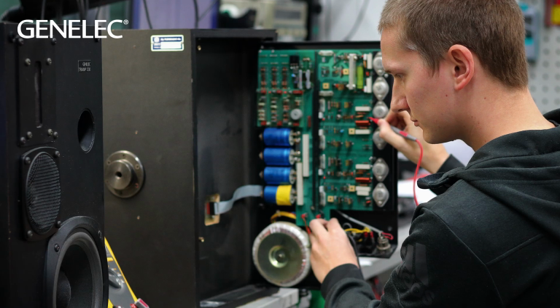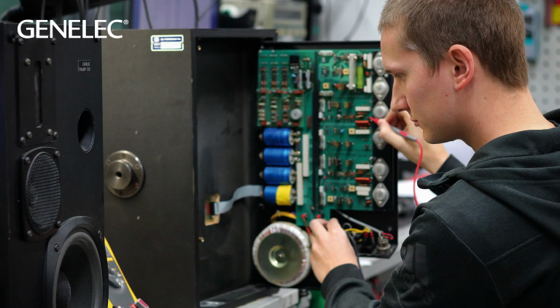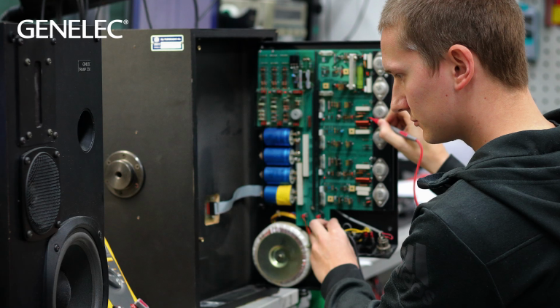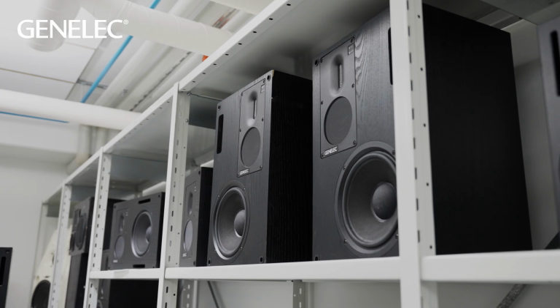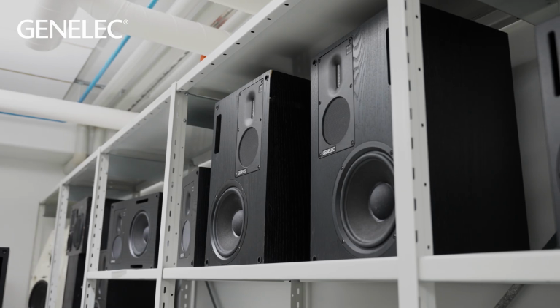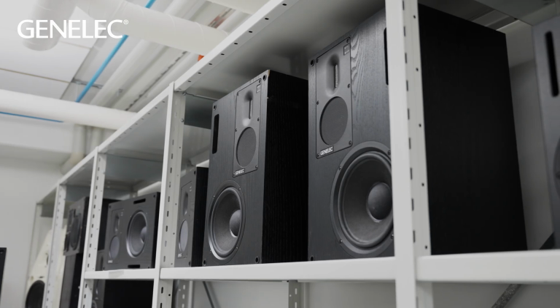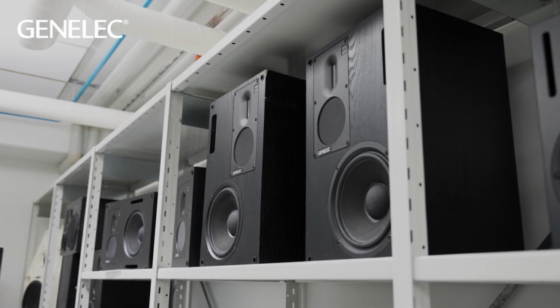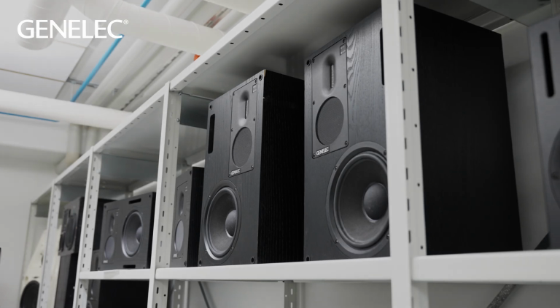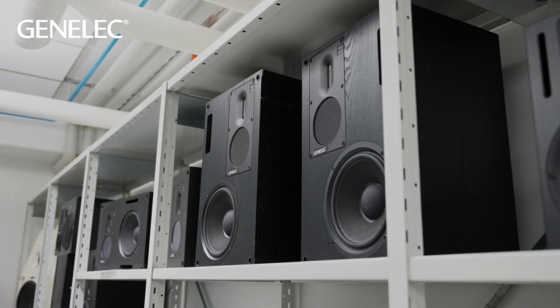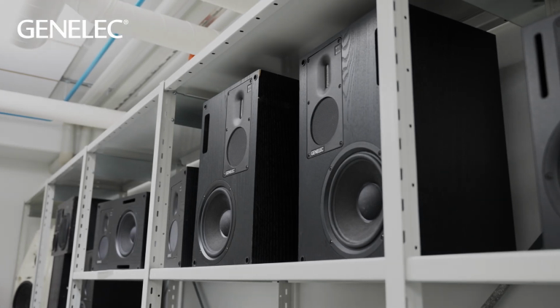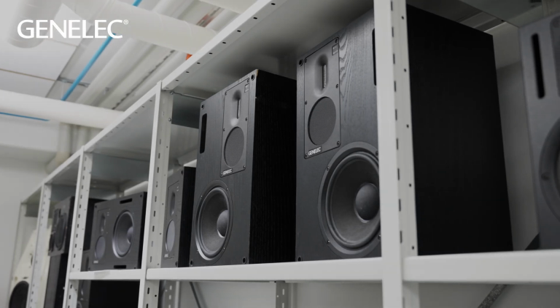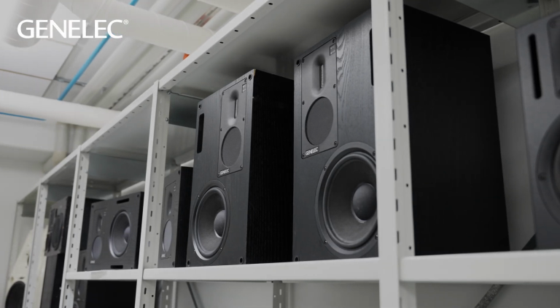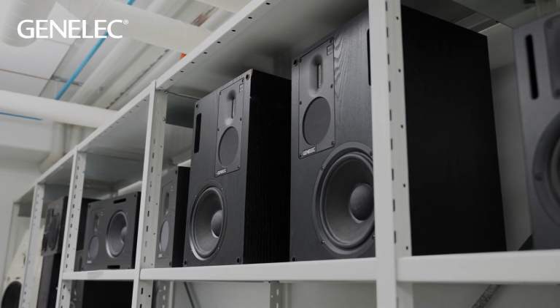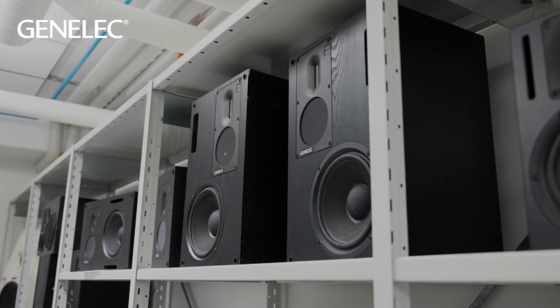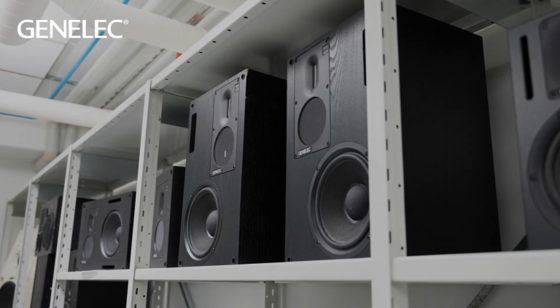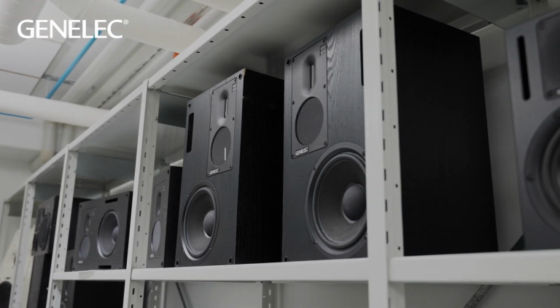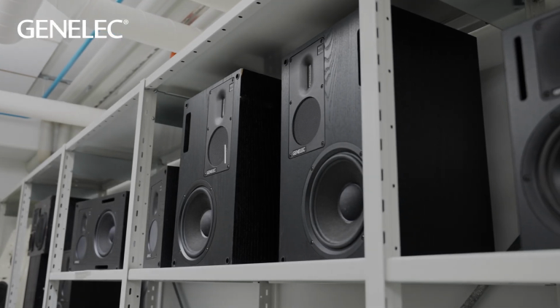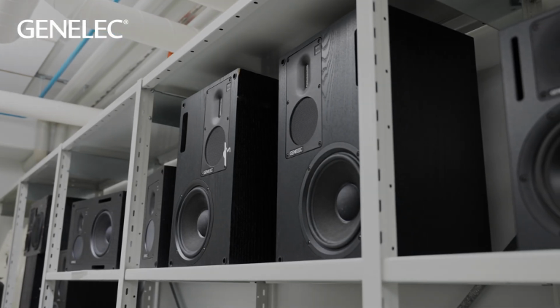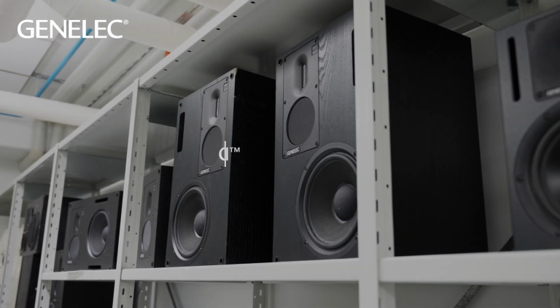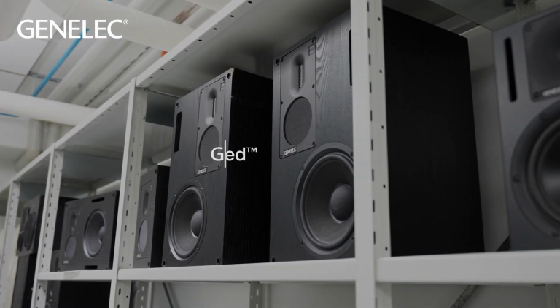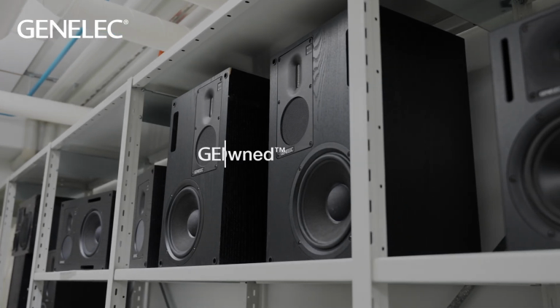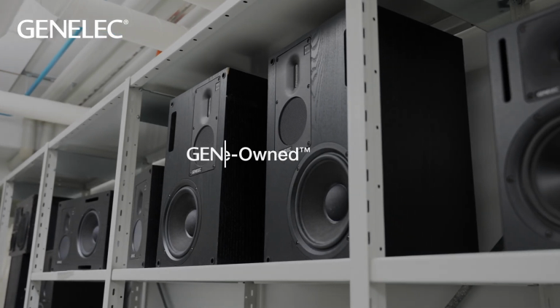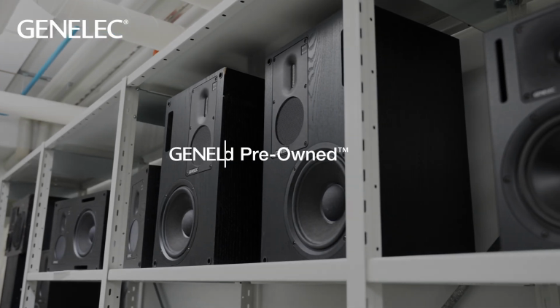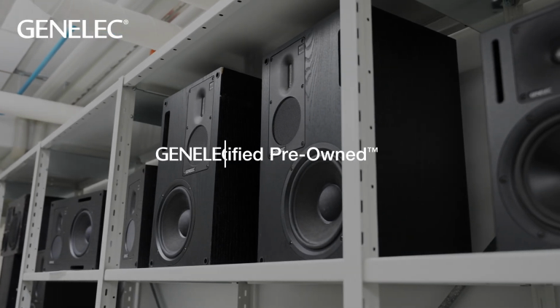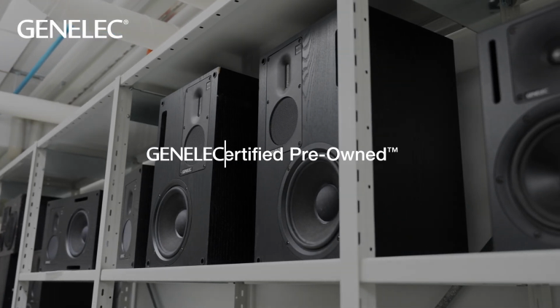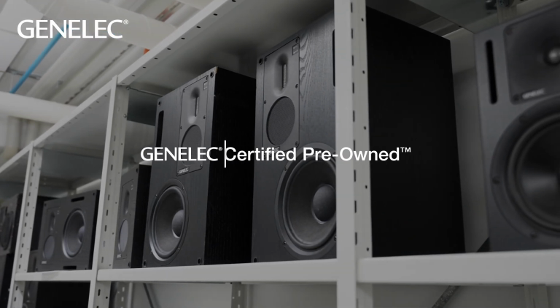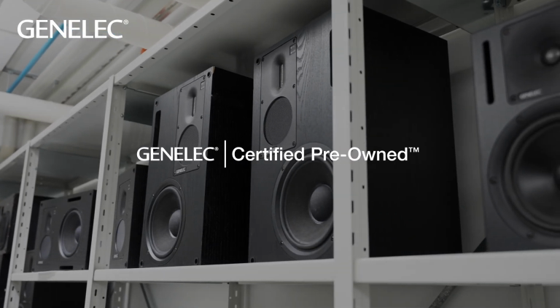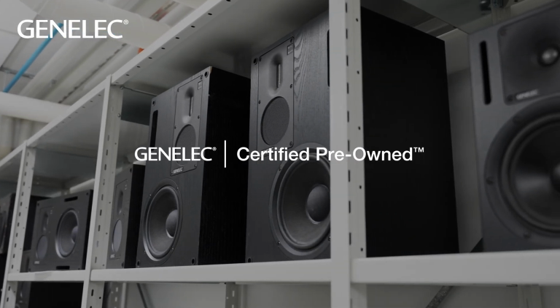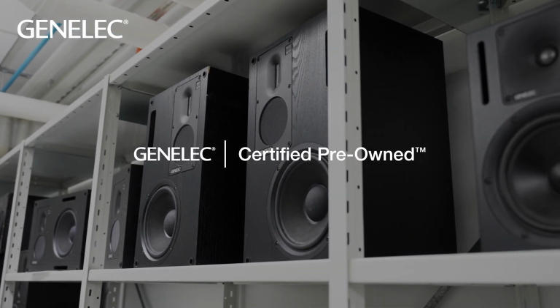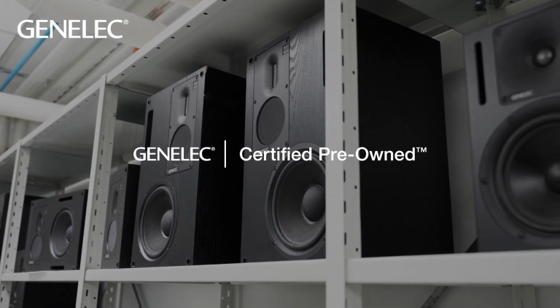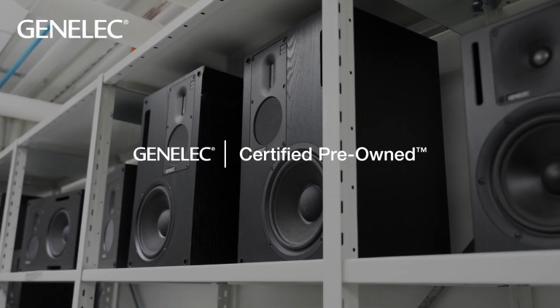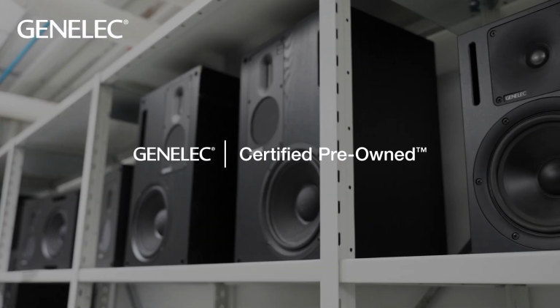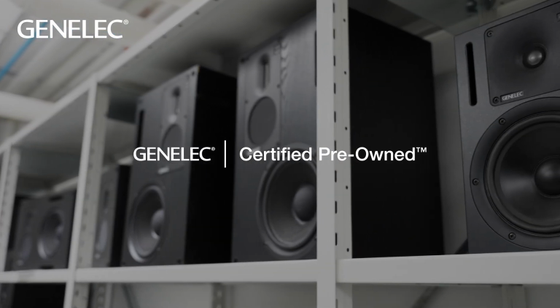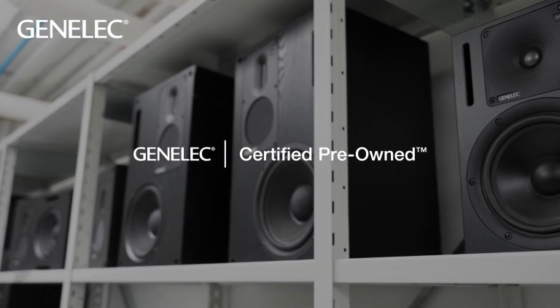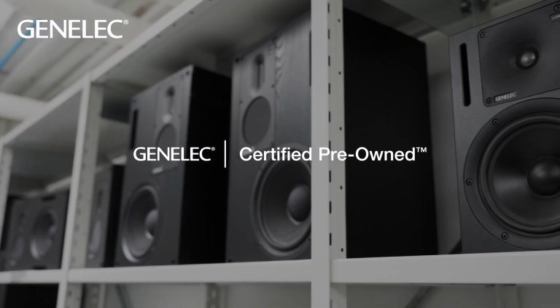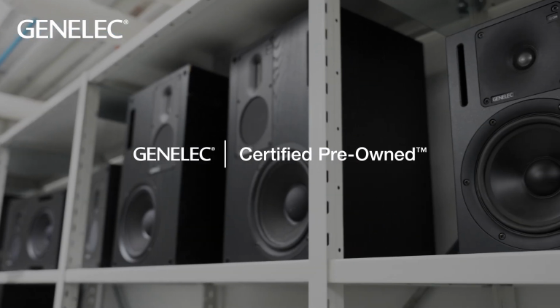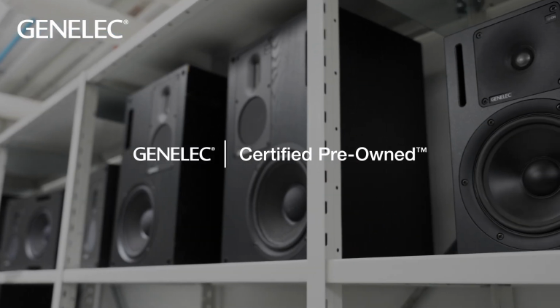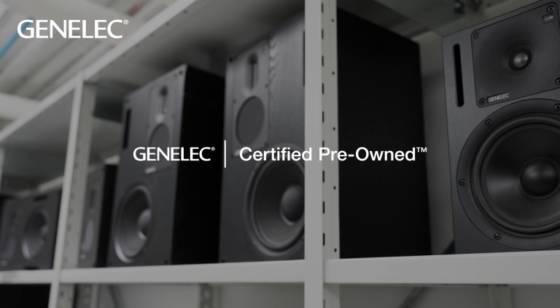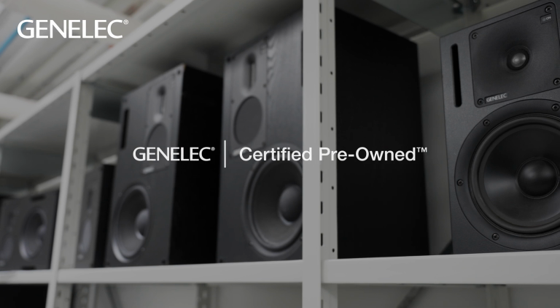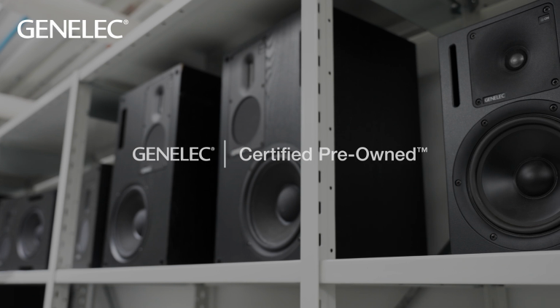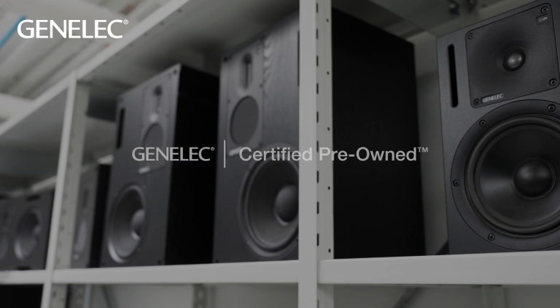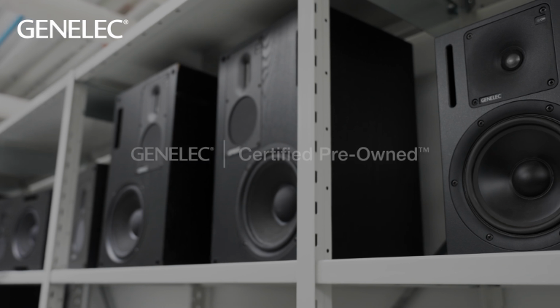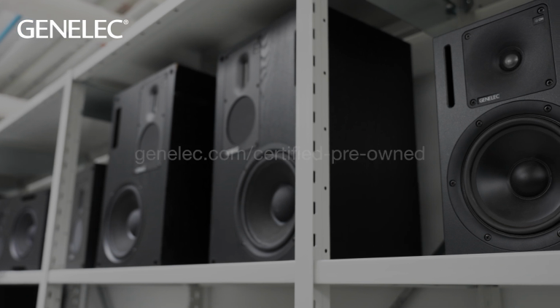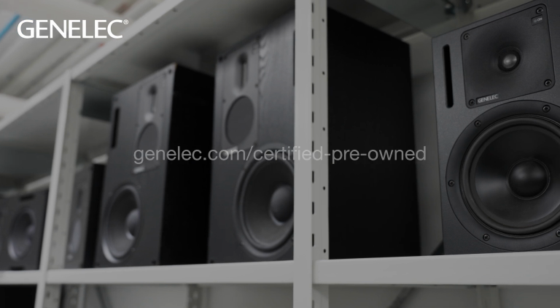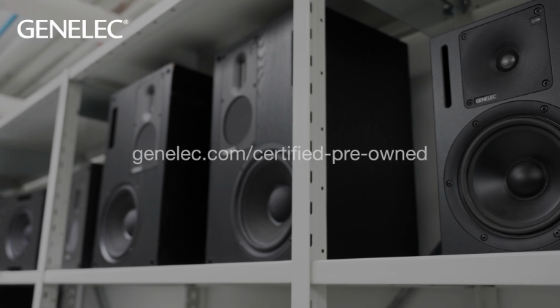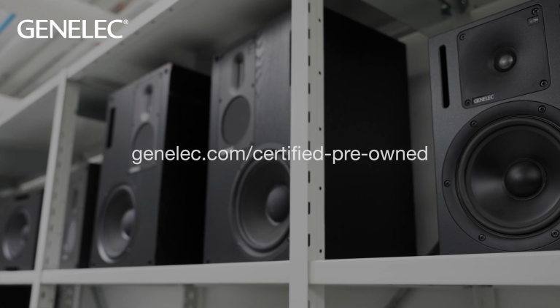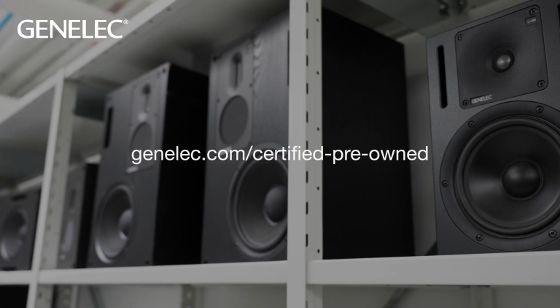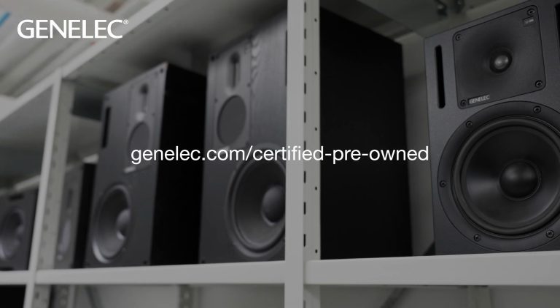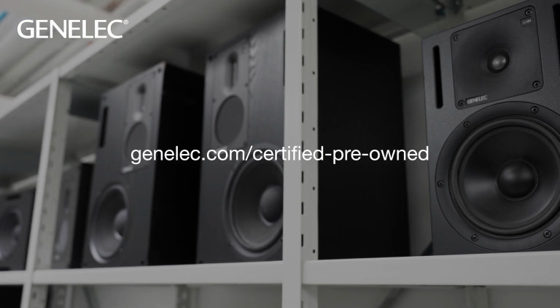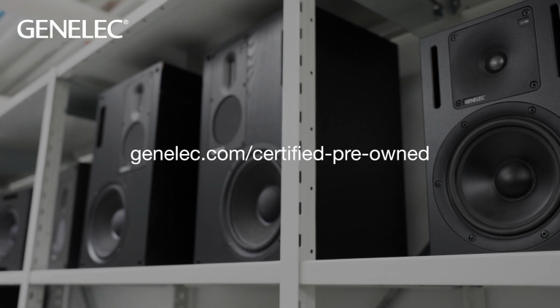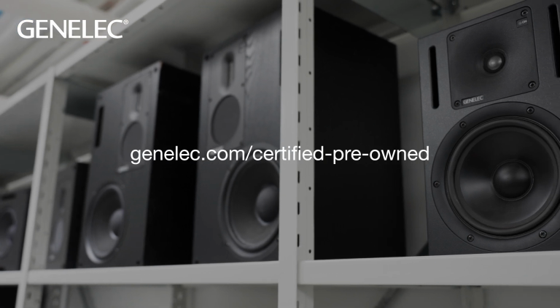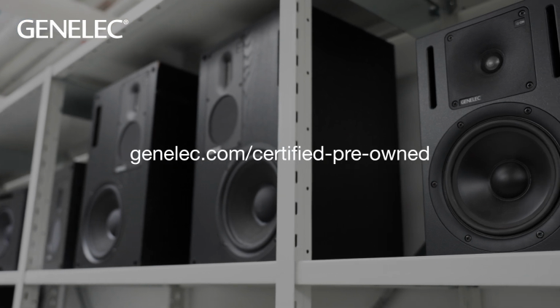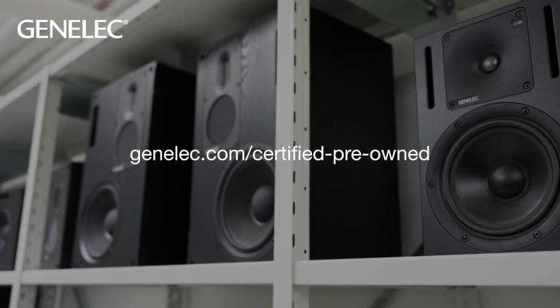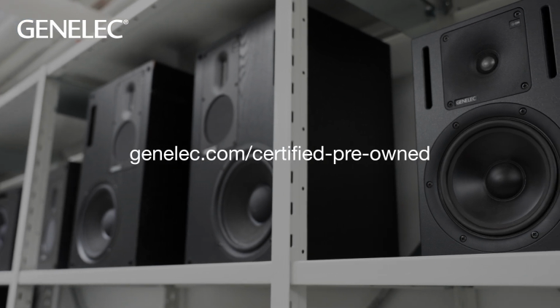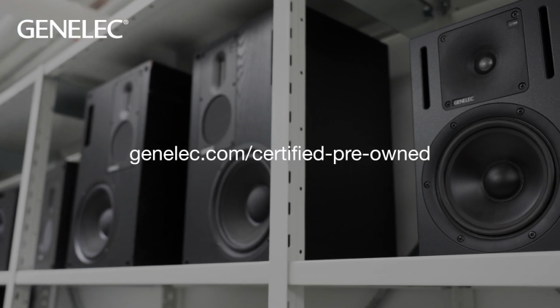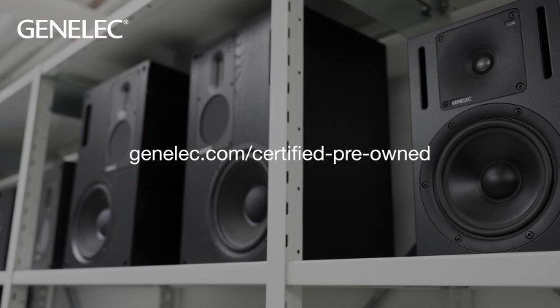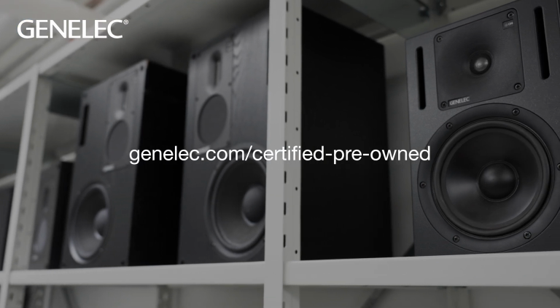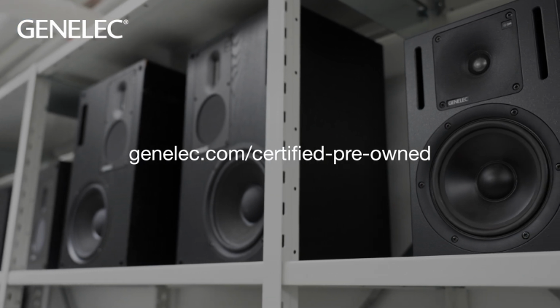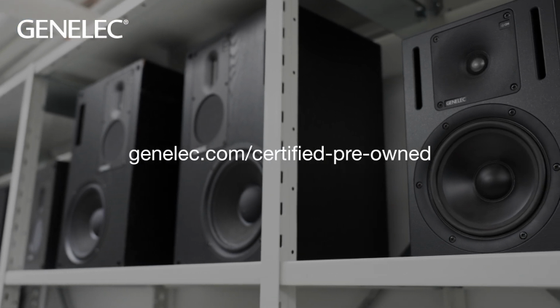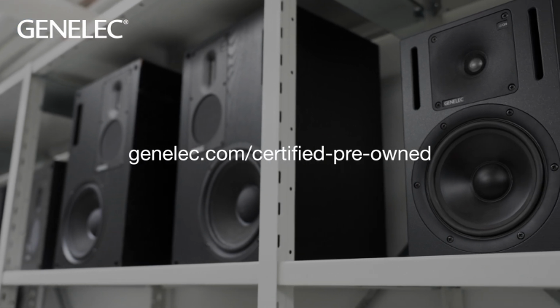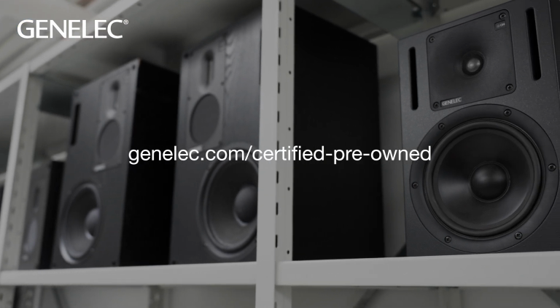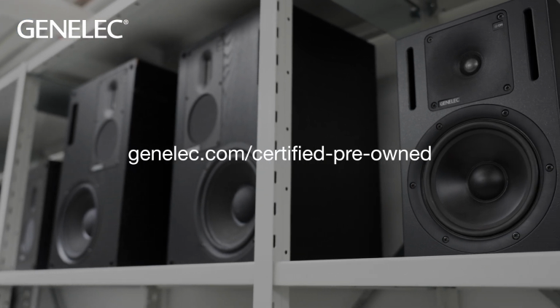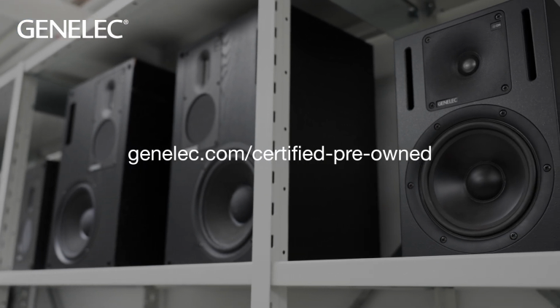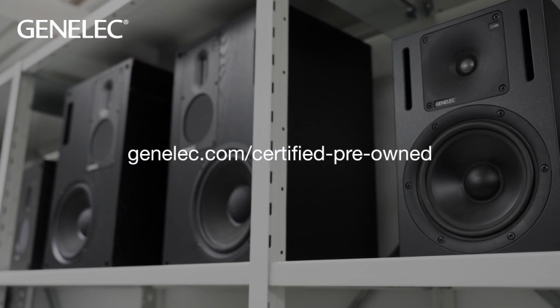We've piloted the sales of certified pre-owned Genelecs, and we aim to launch a developed version of this to implement circular economy principles.